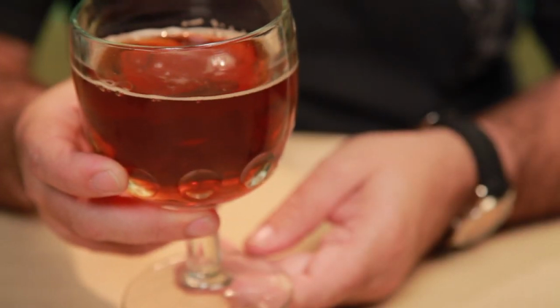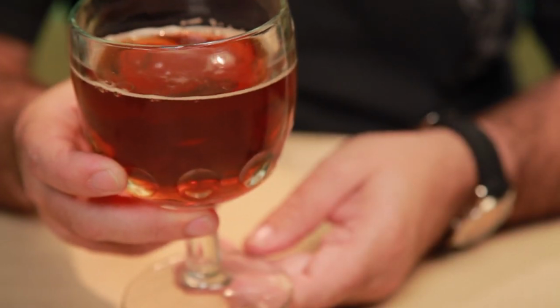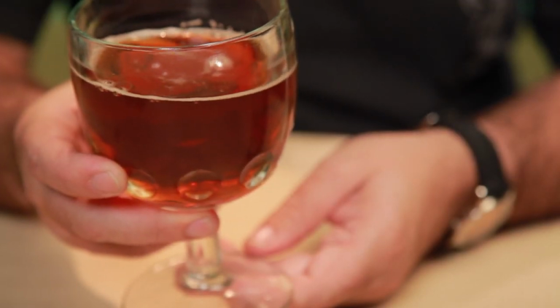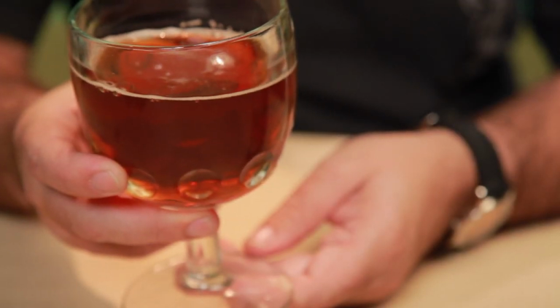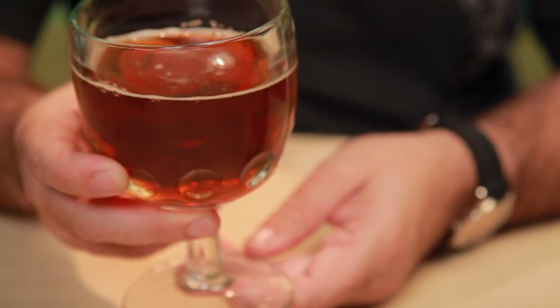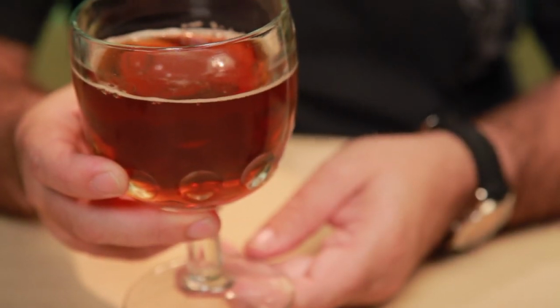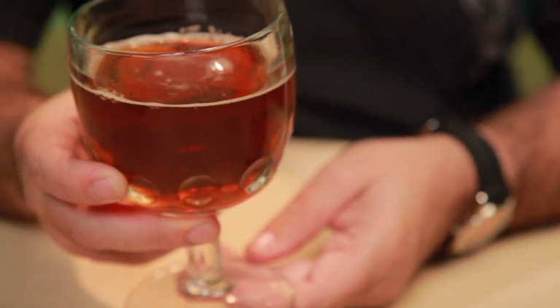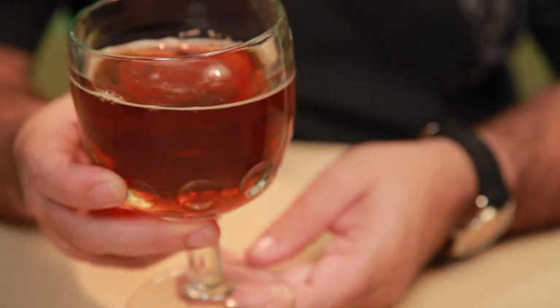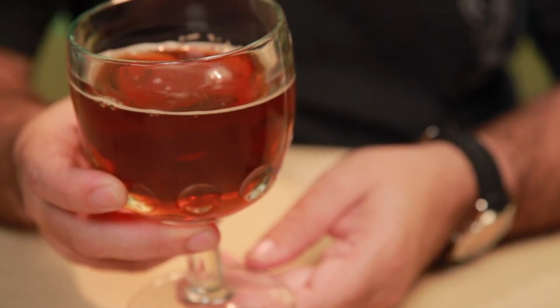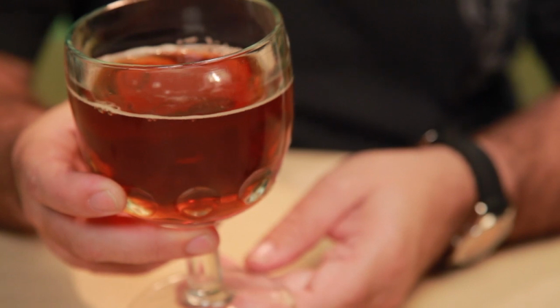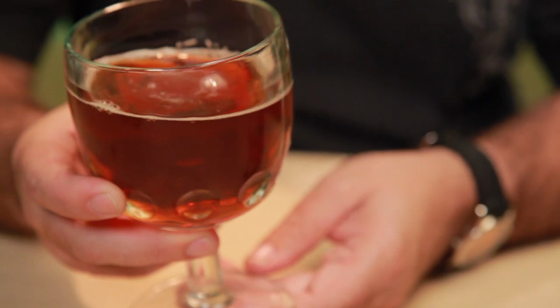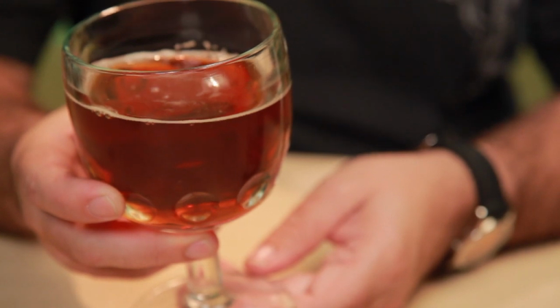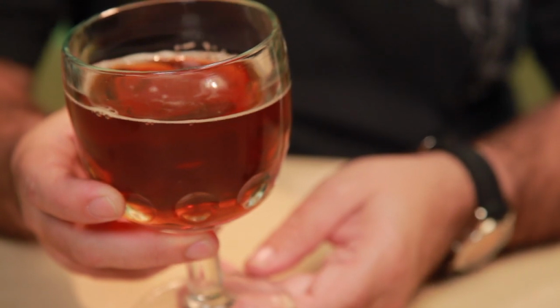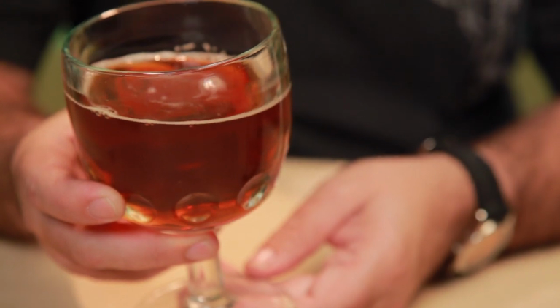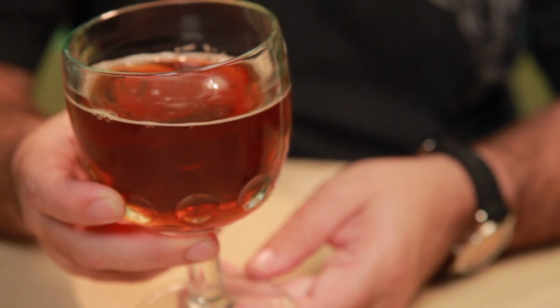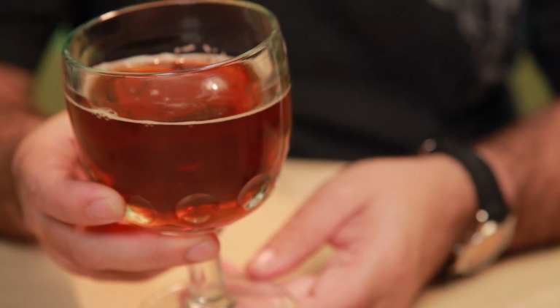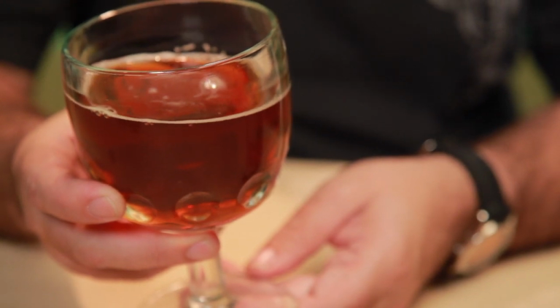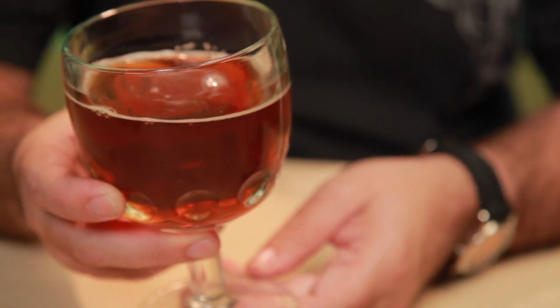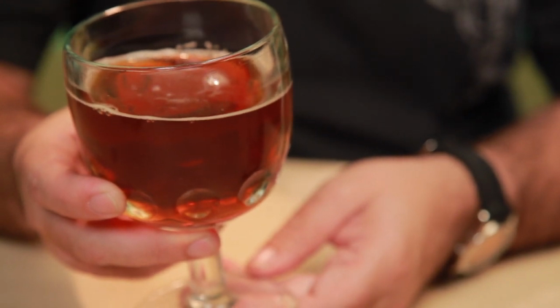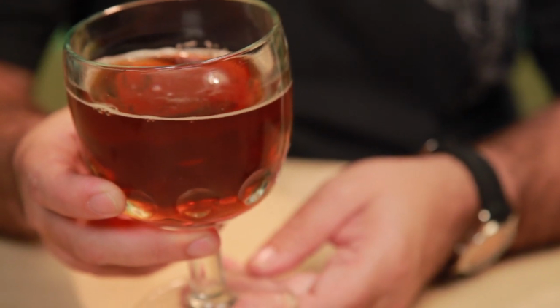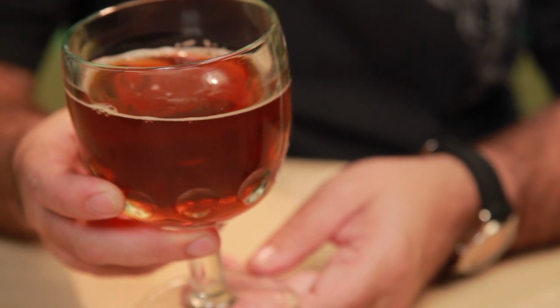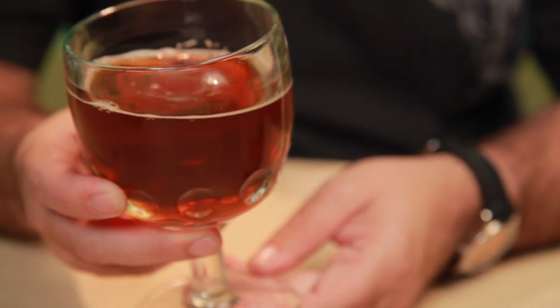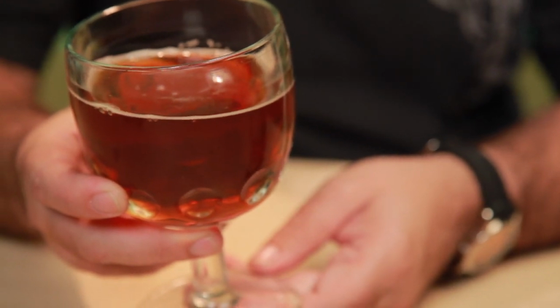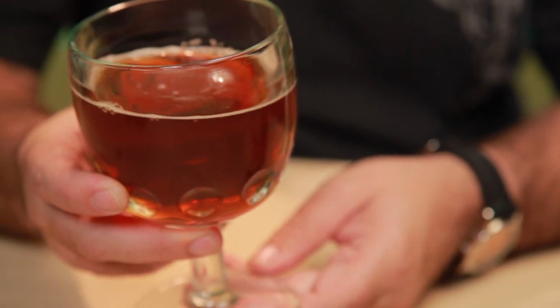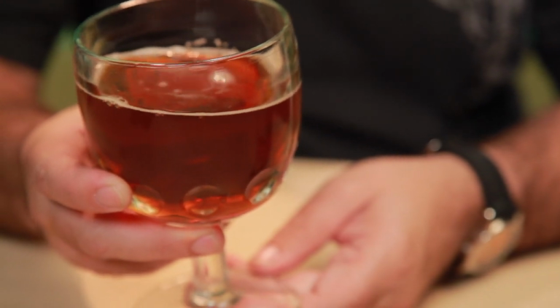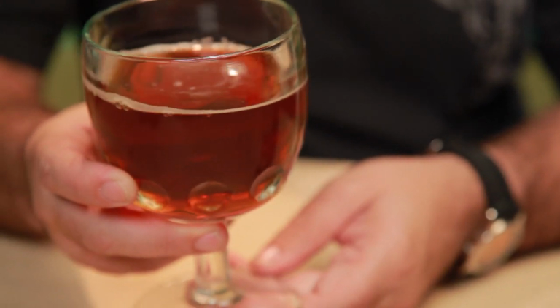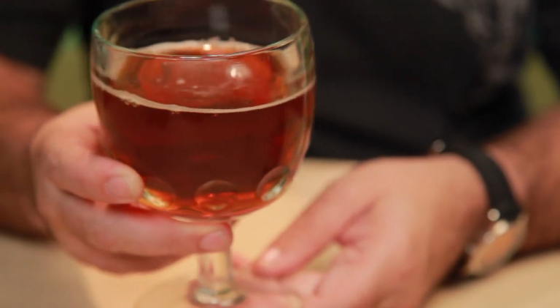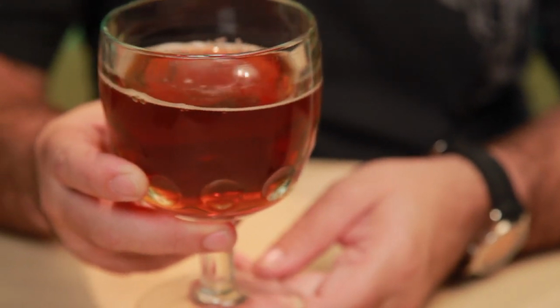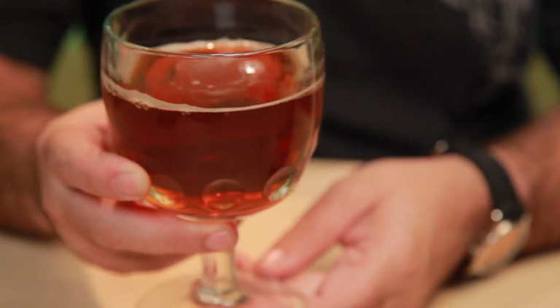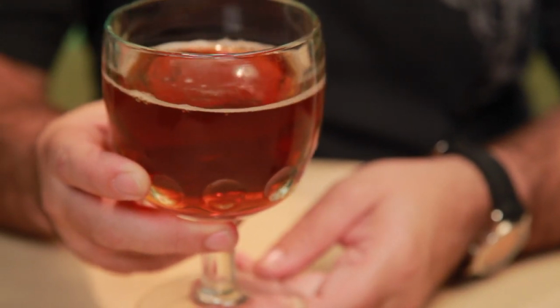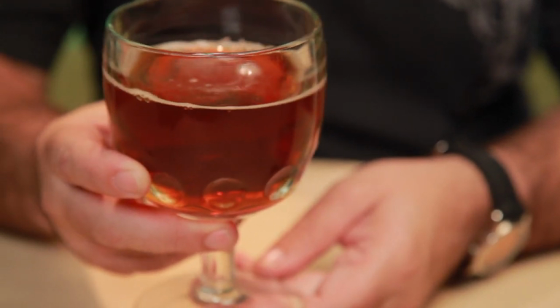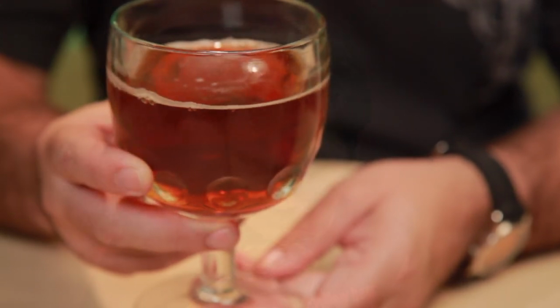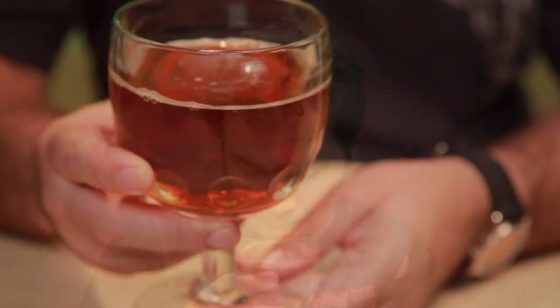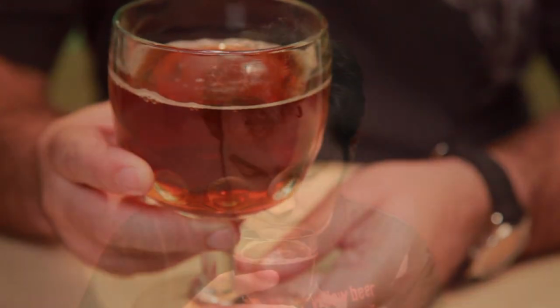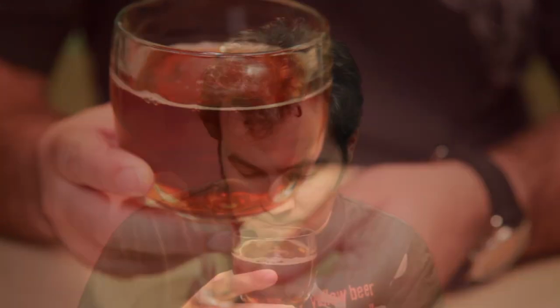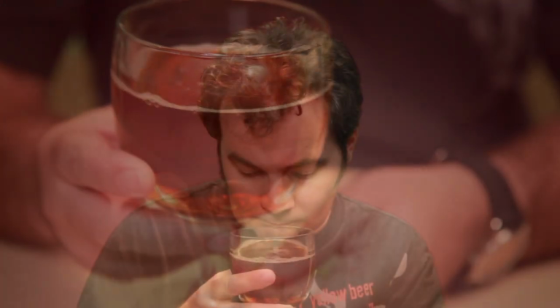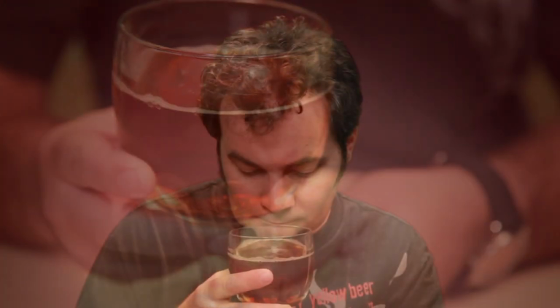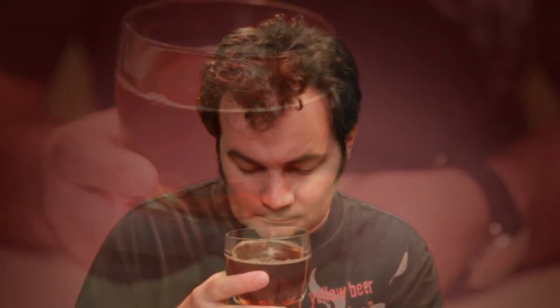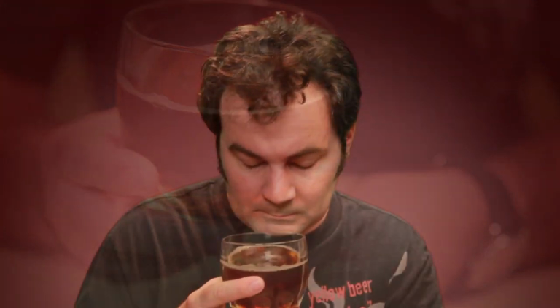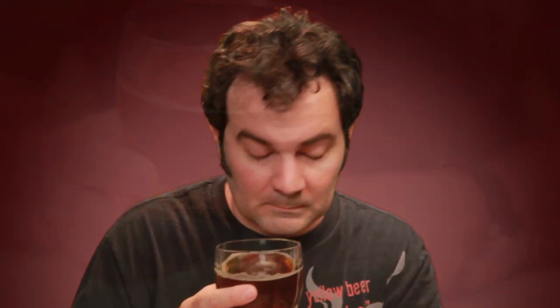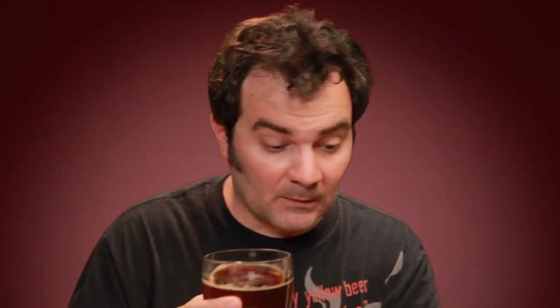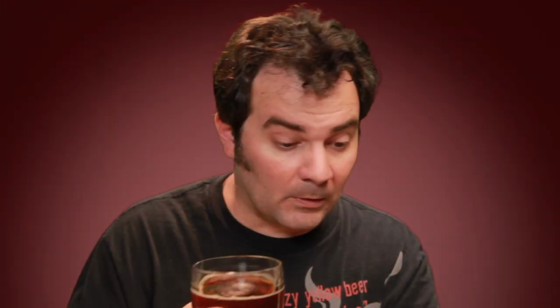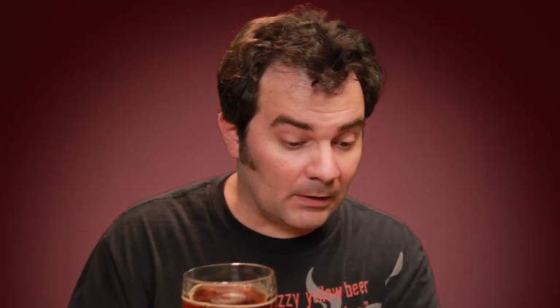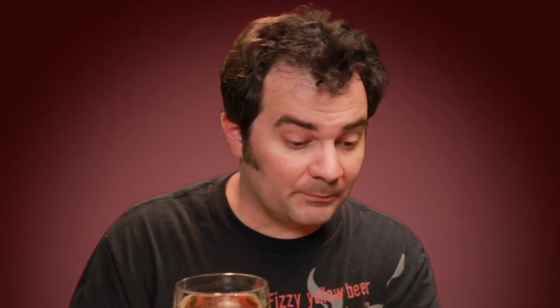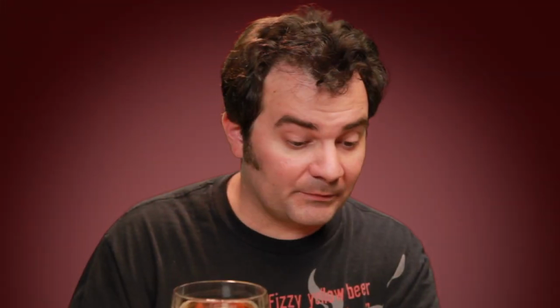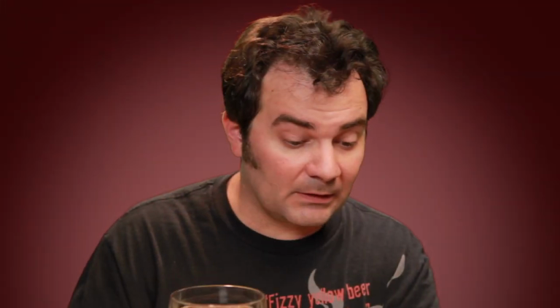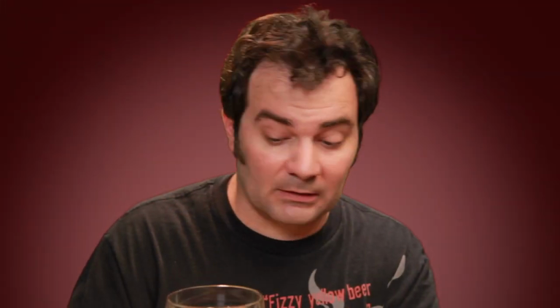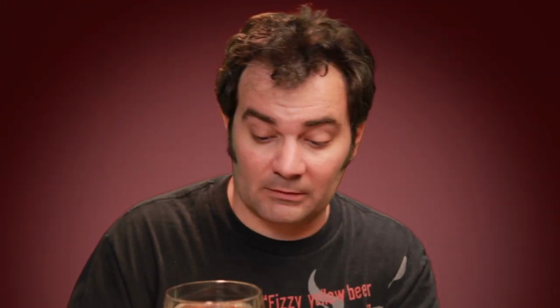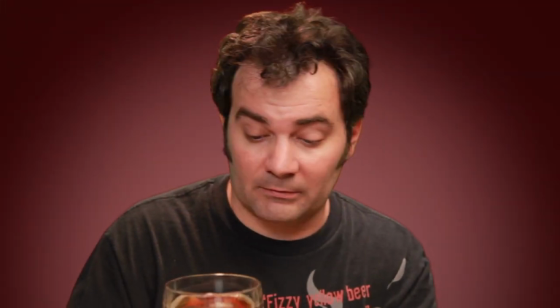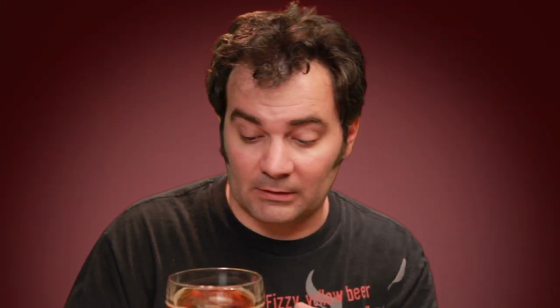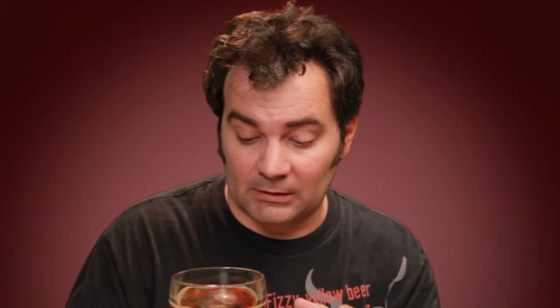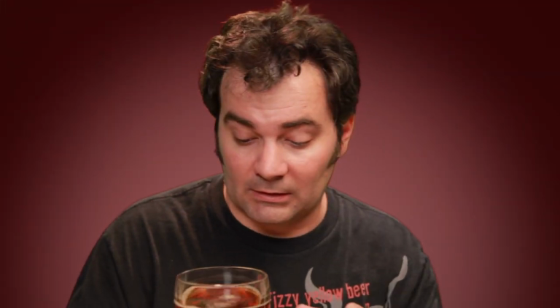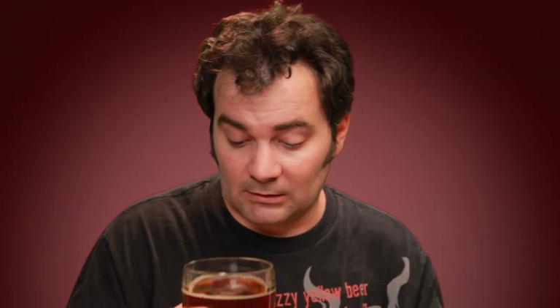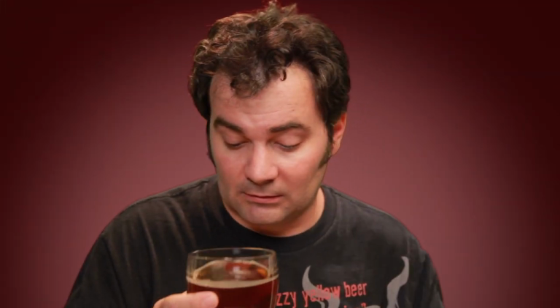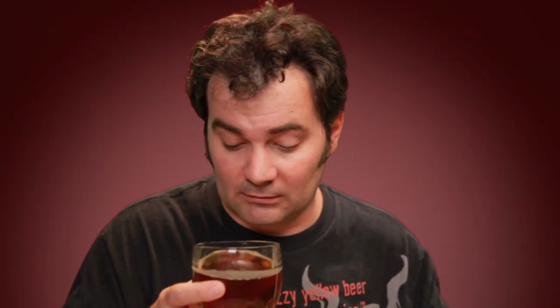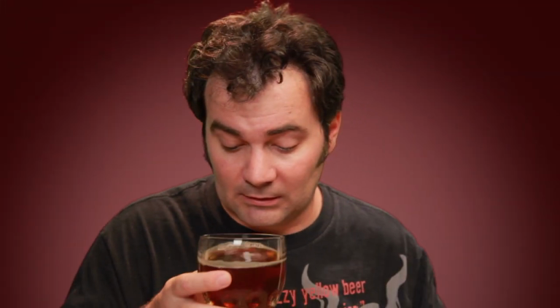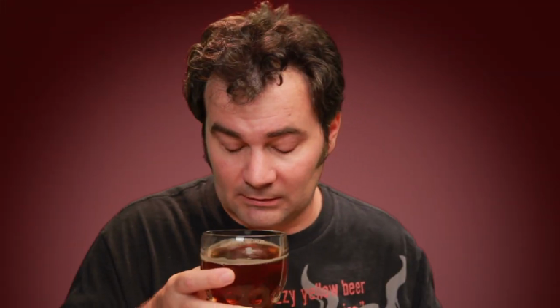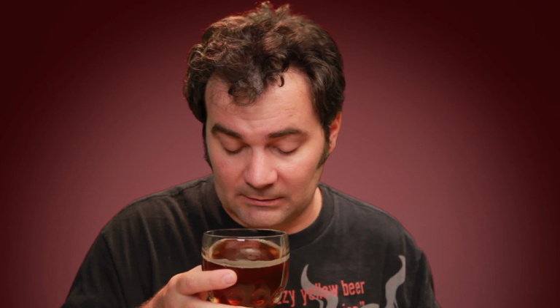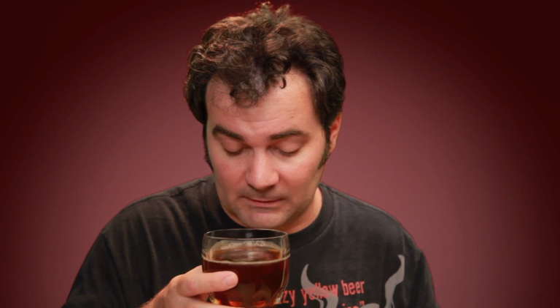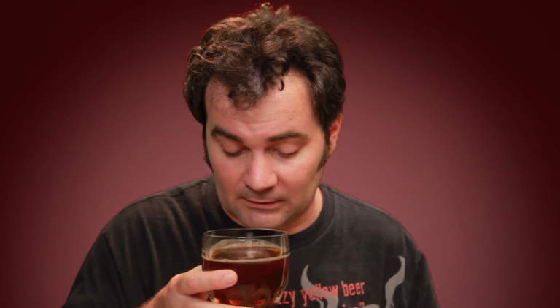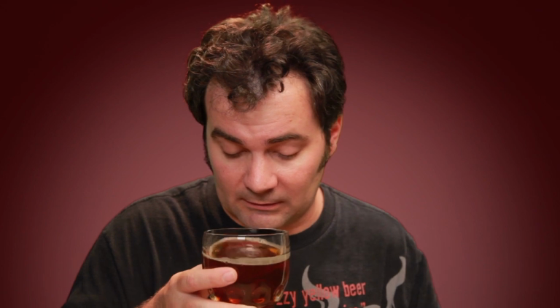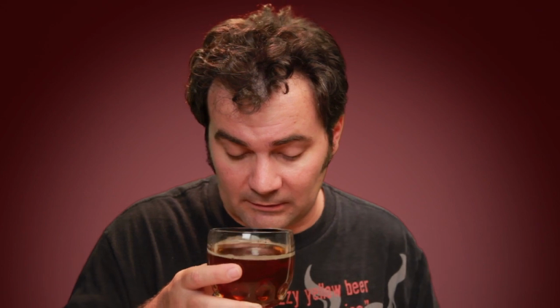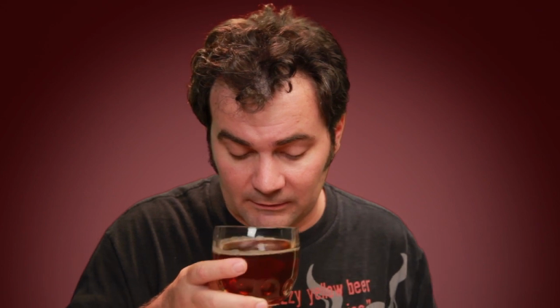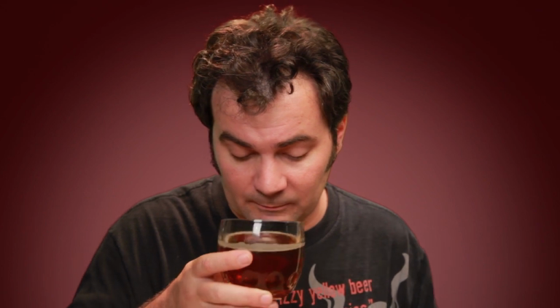Nice and dark there. Not too much of a head though. Wow, got a really great smell out of it.